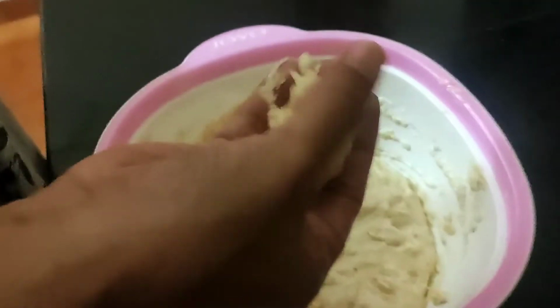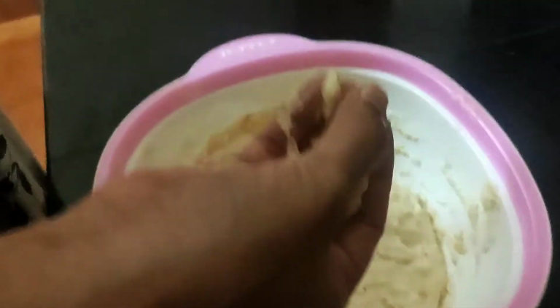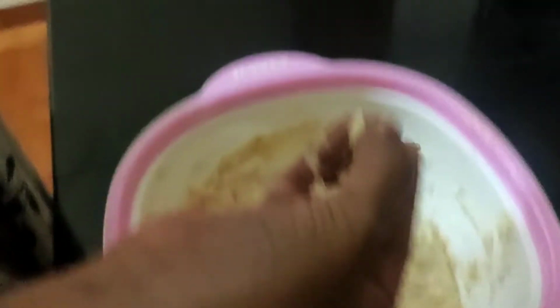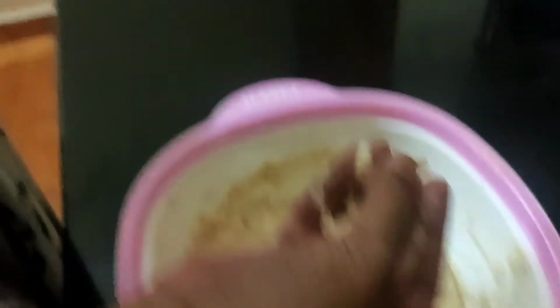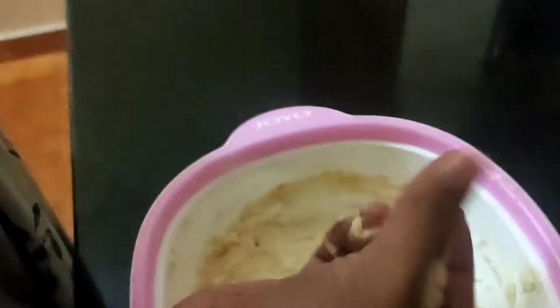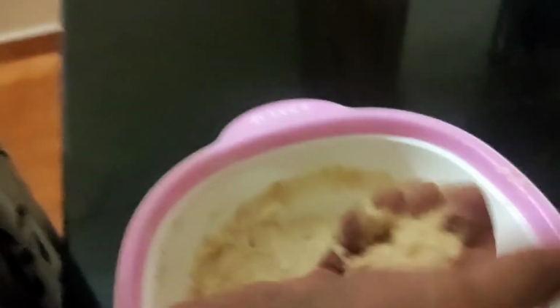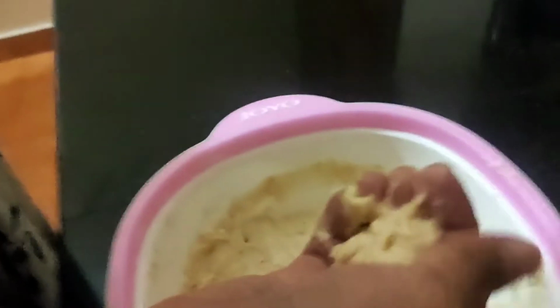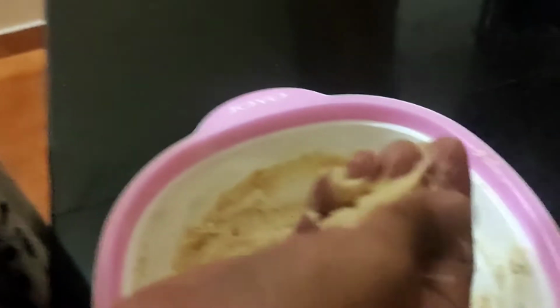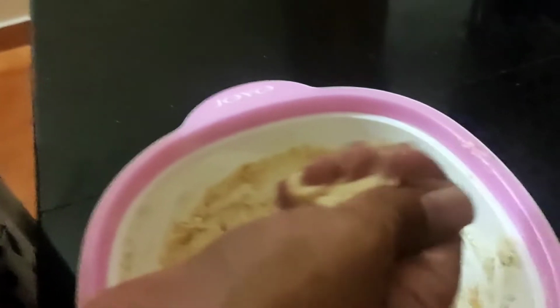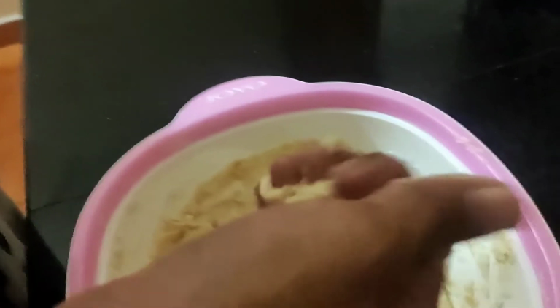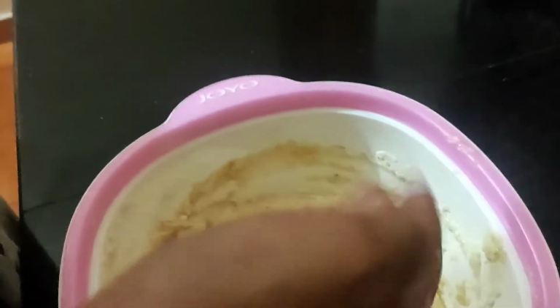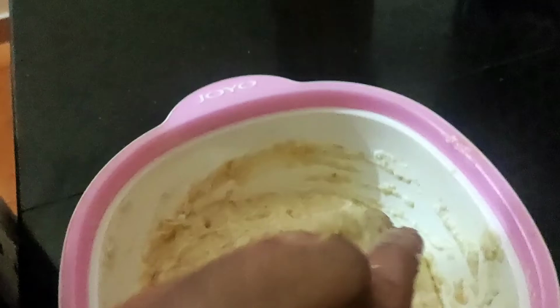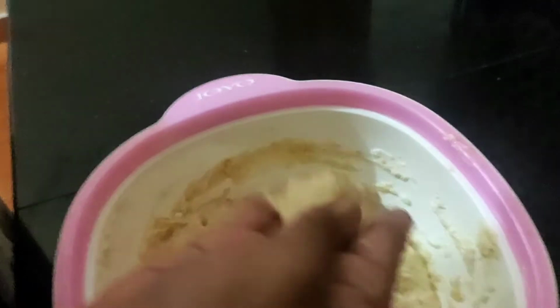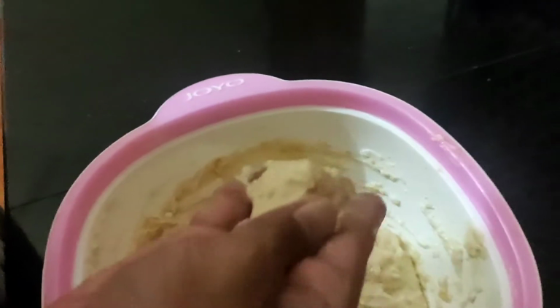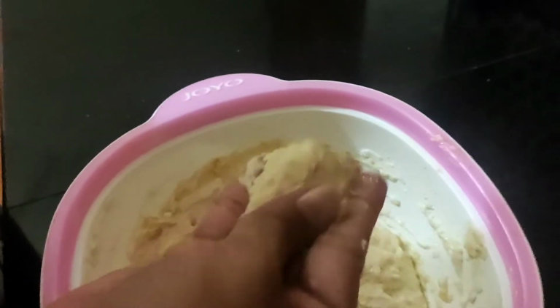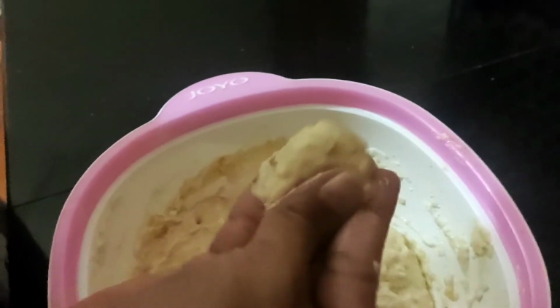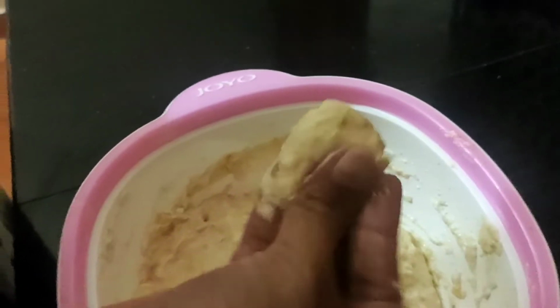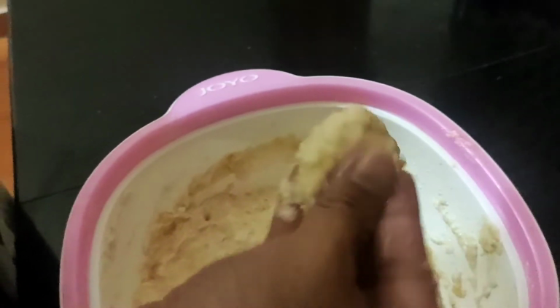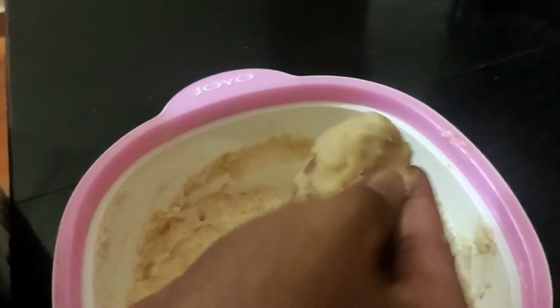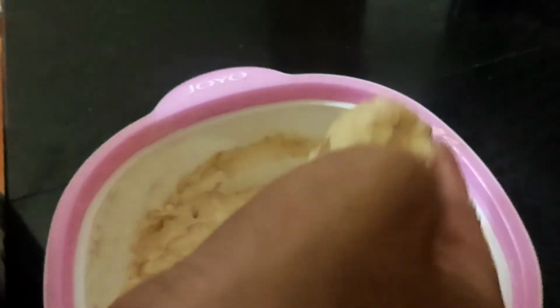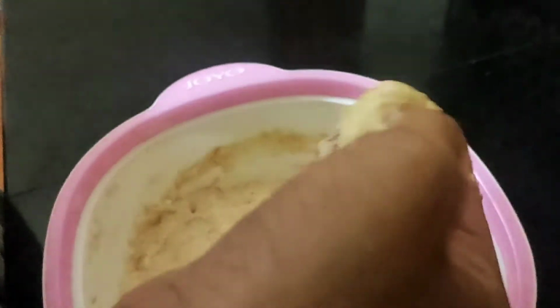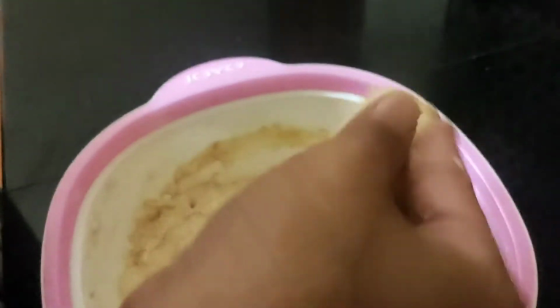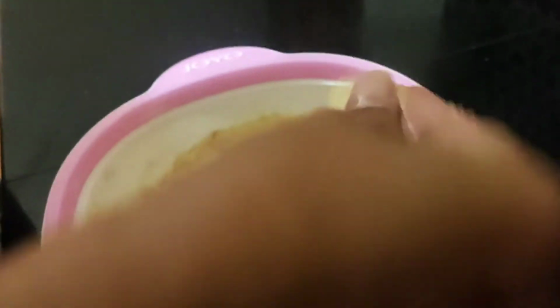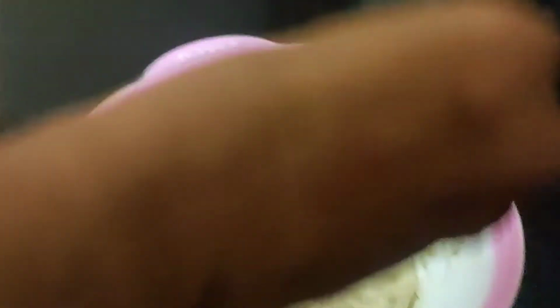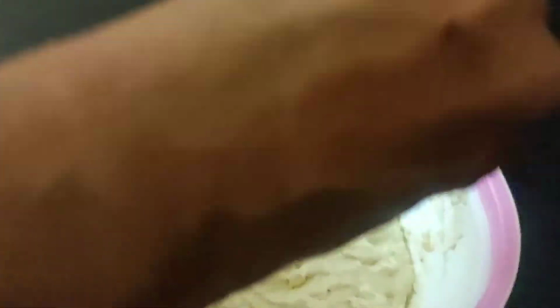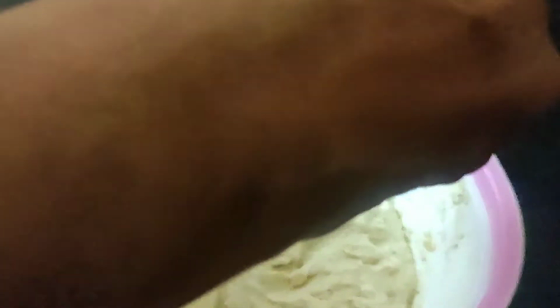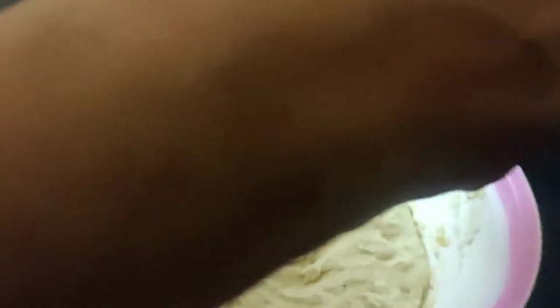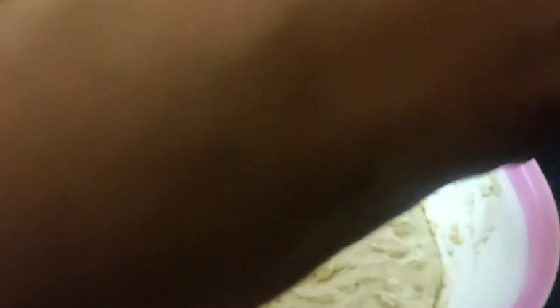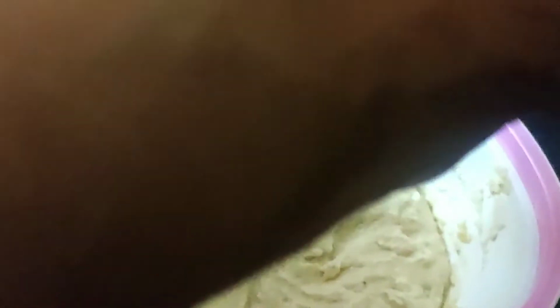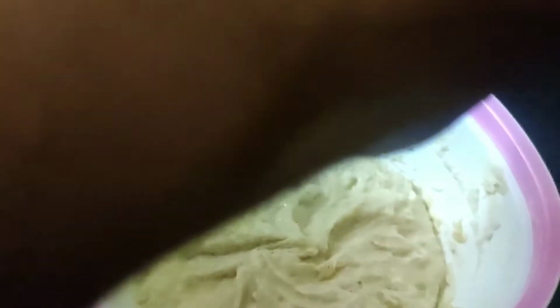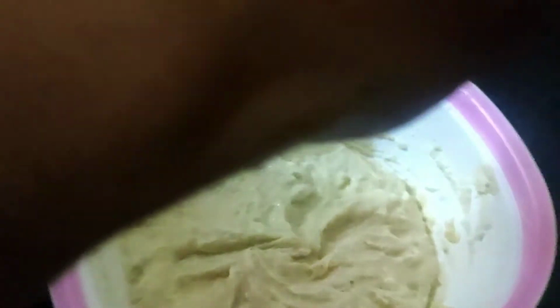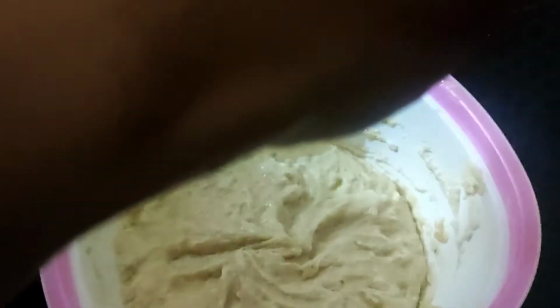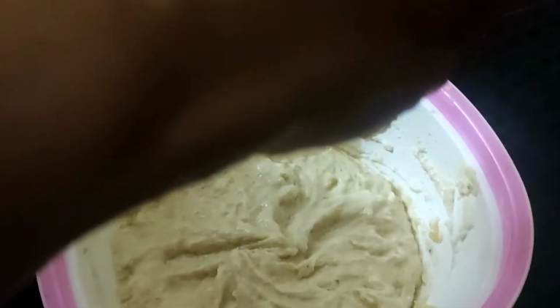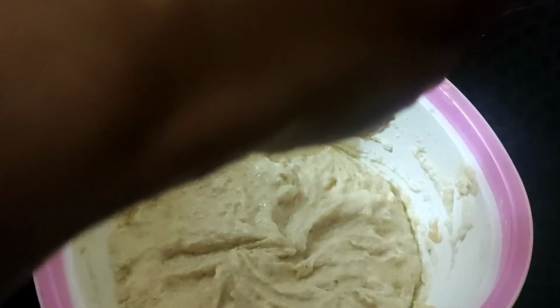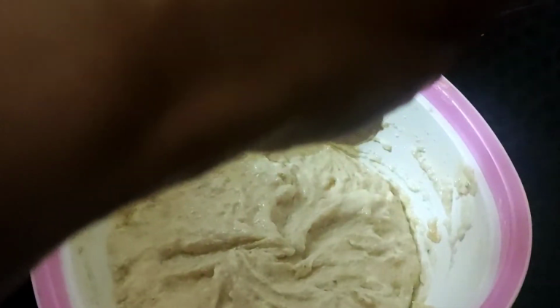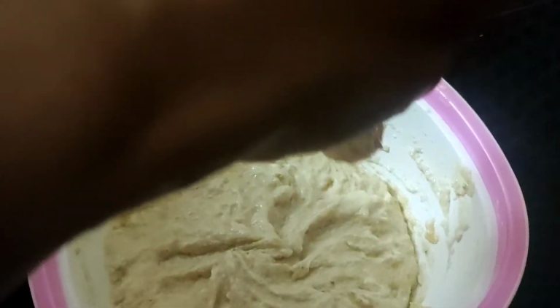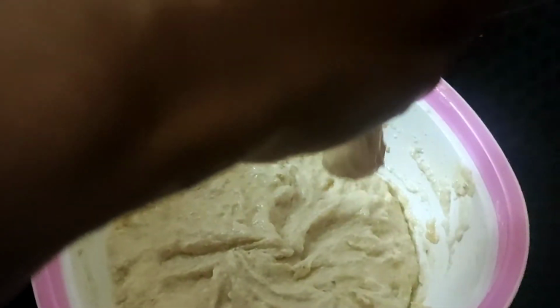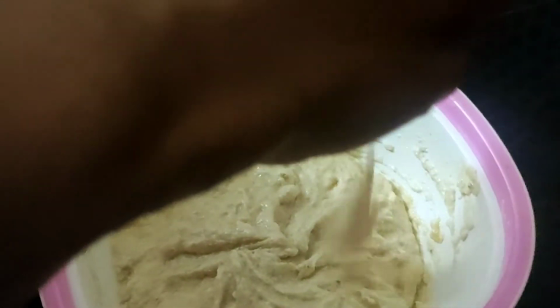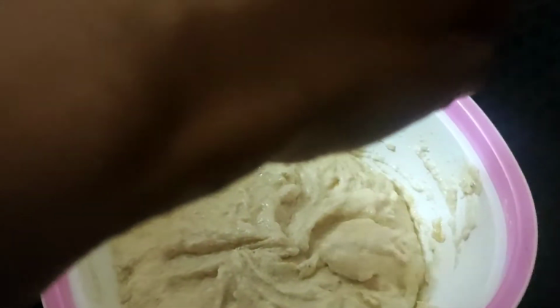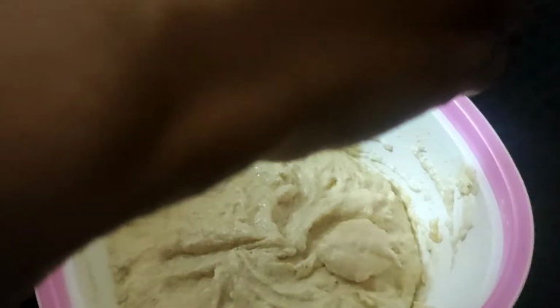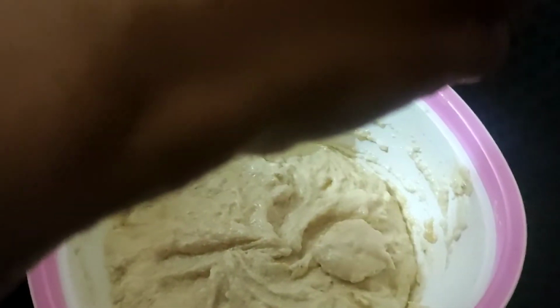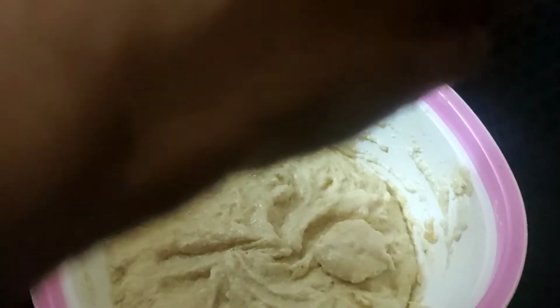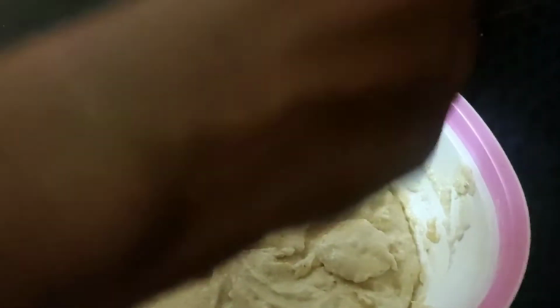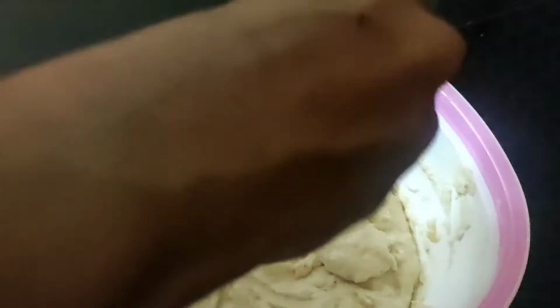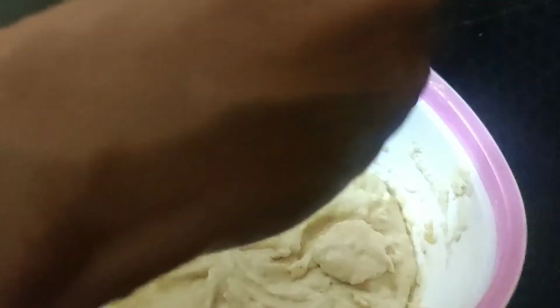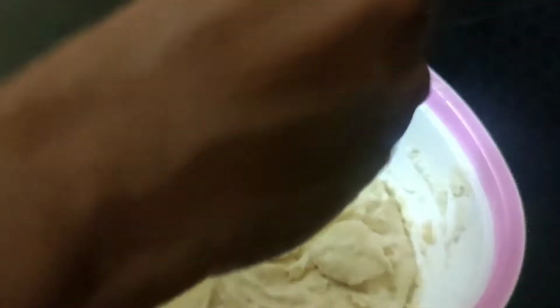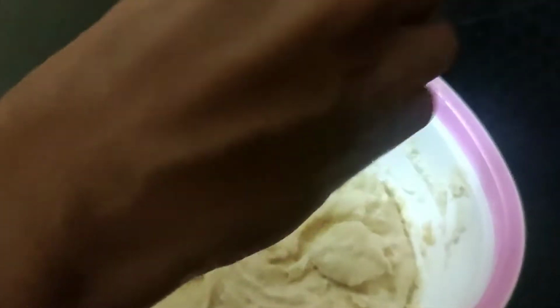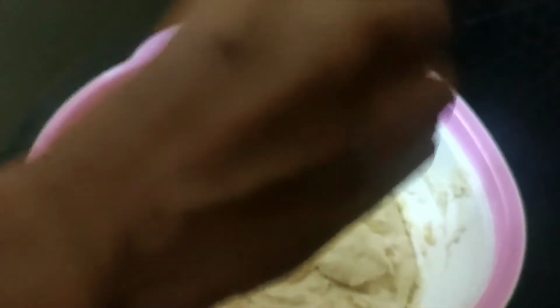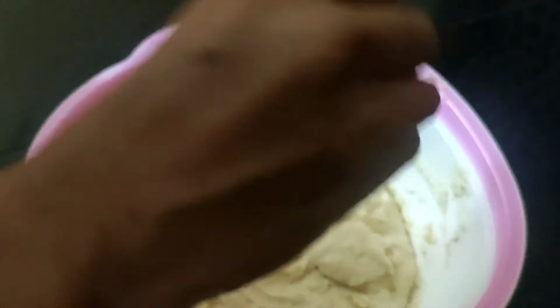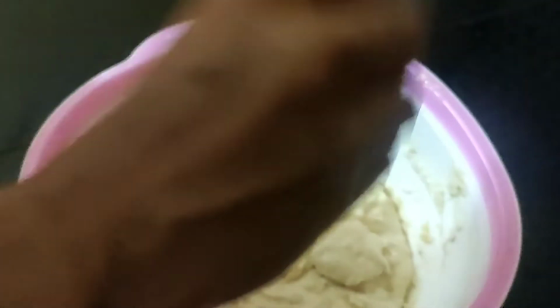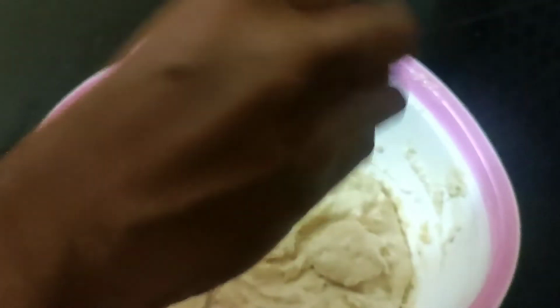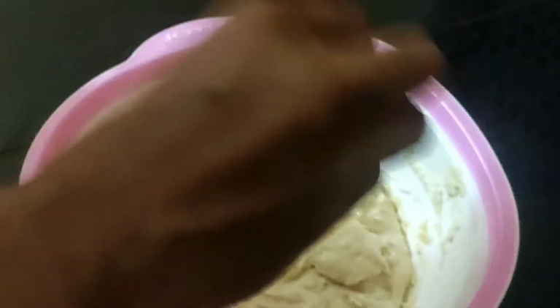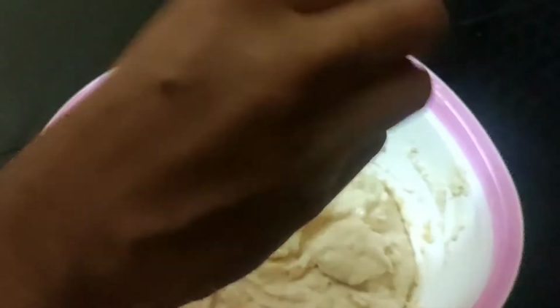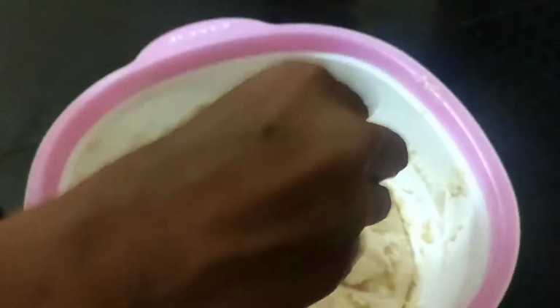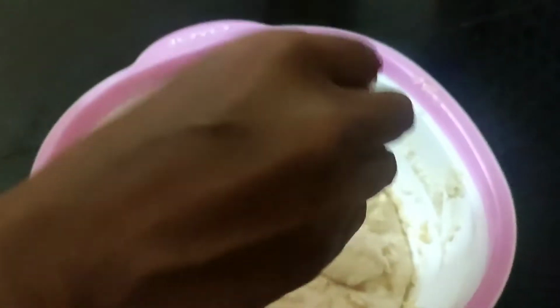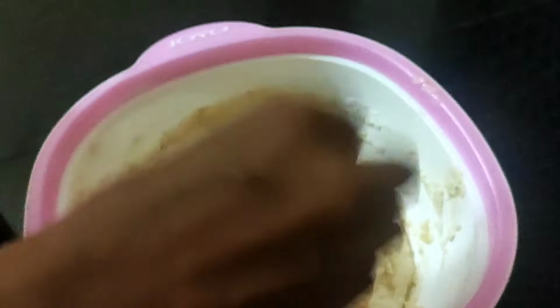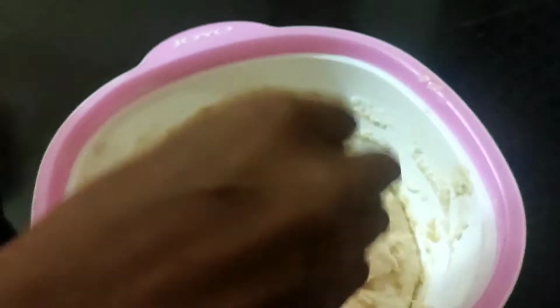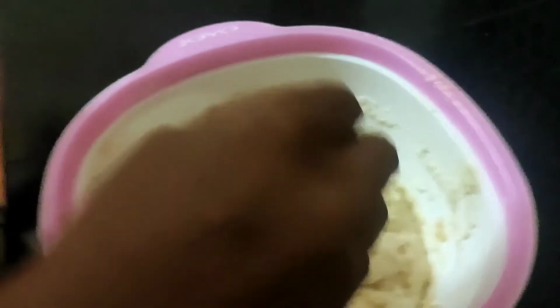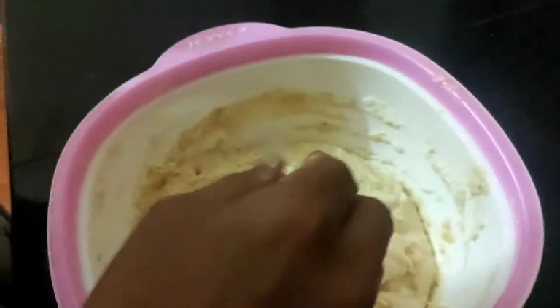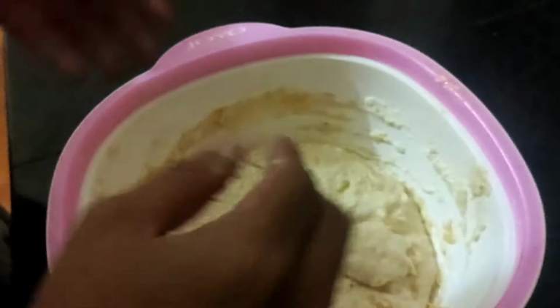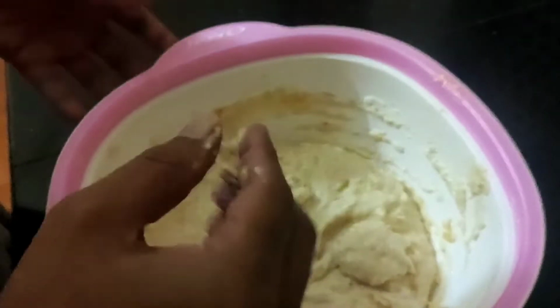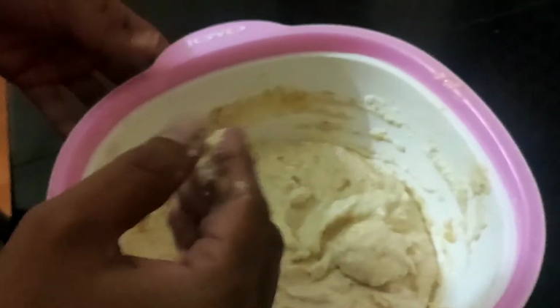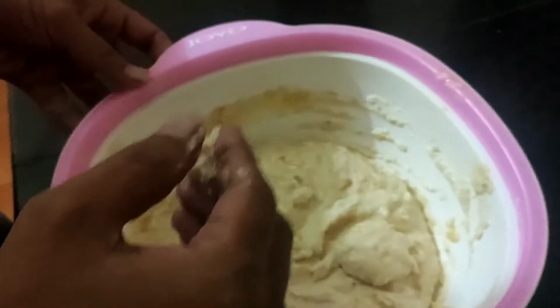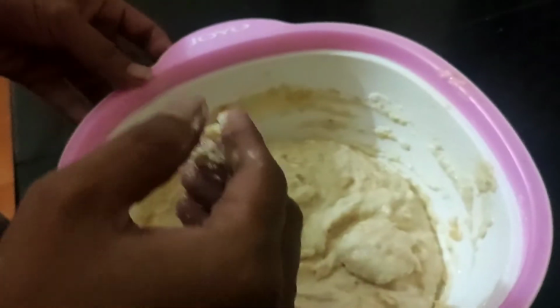You should be able to make balls, so you can drop it like this into the oil — and that's it. Now it's ready to fry.